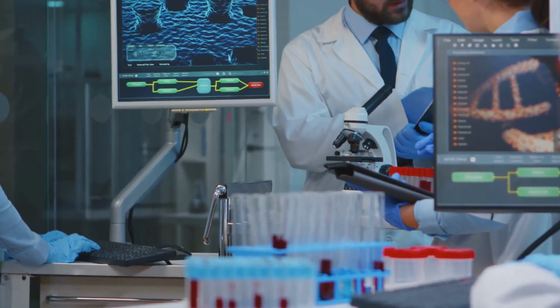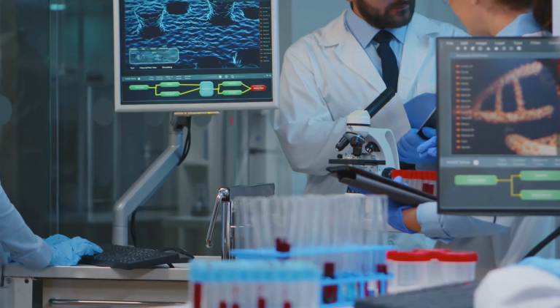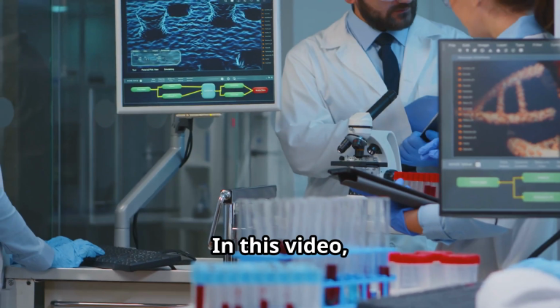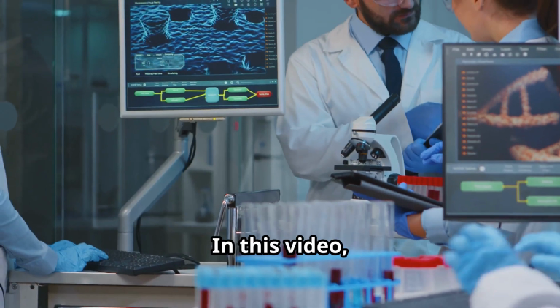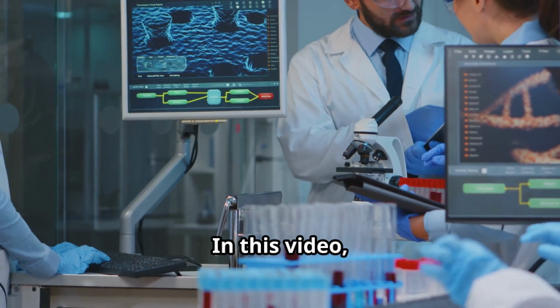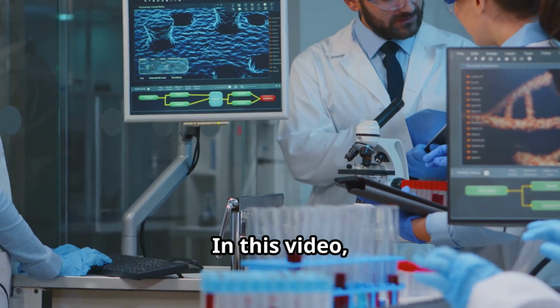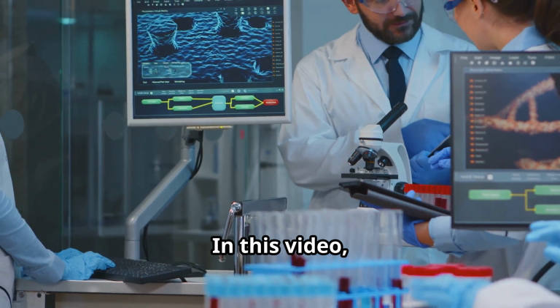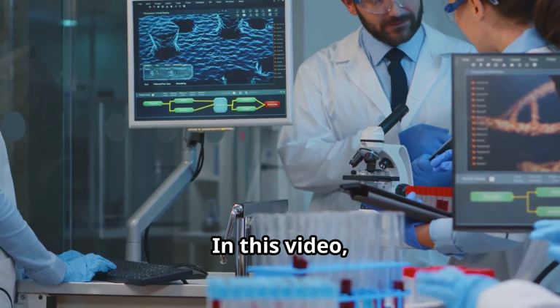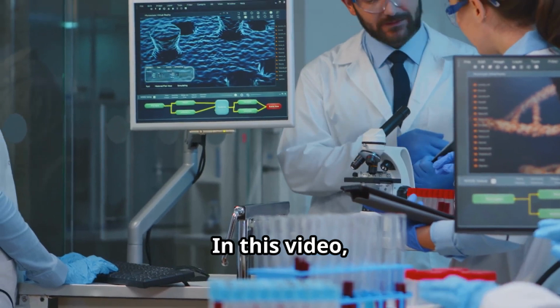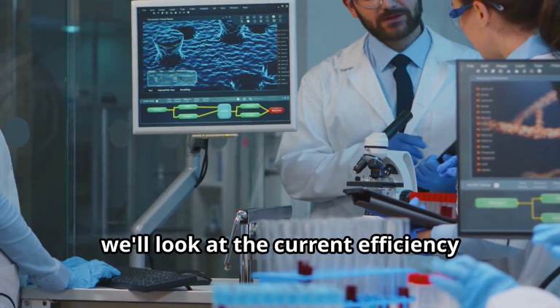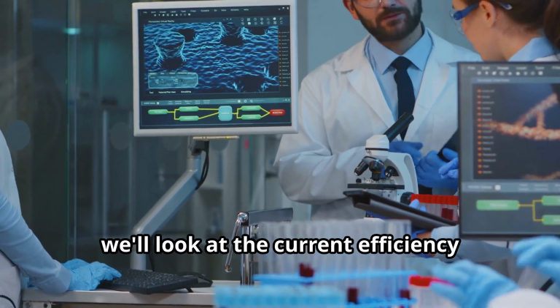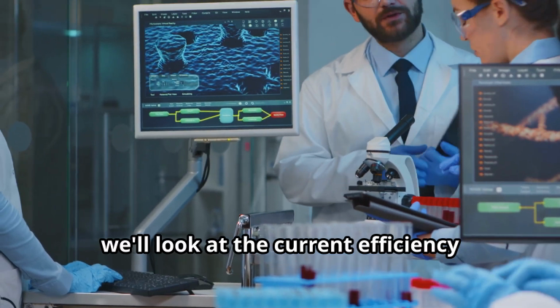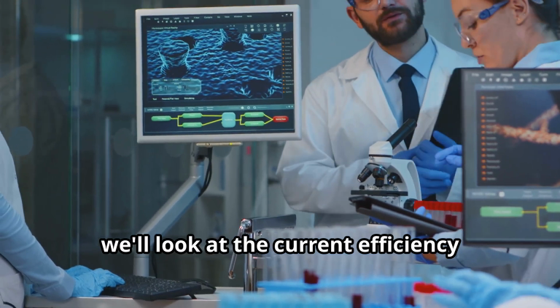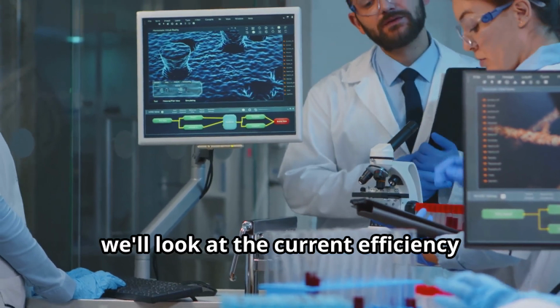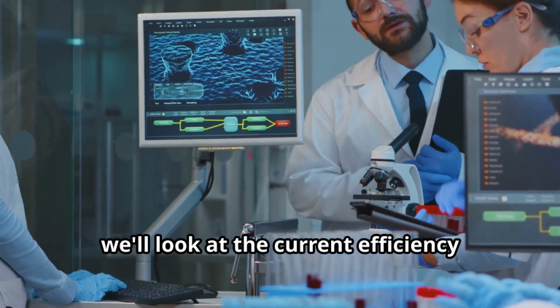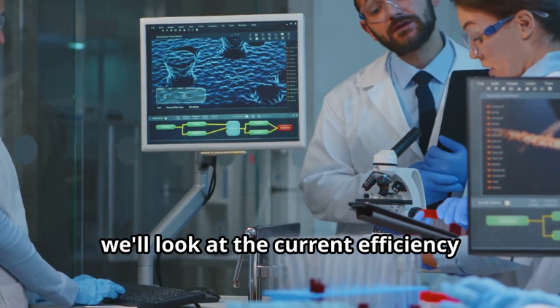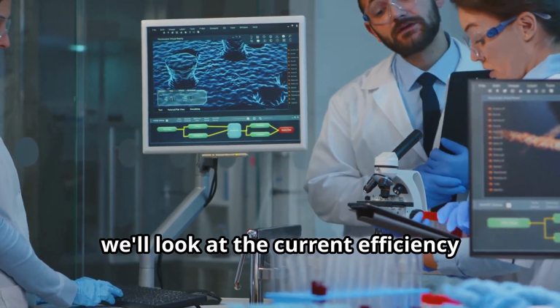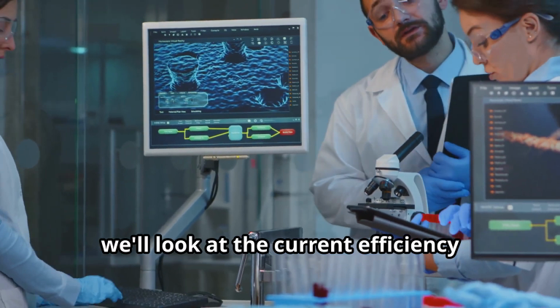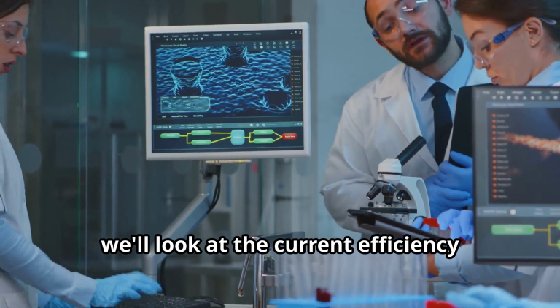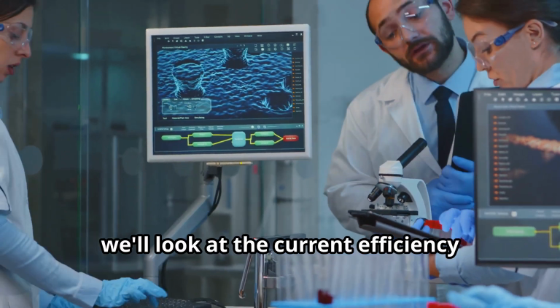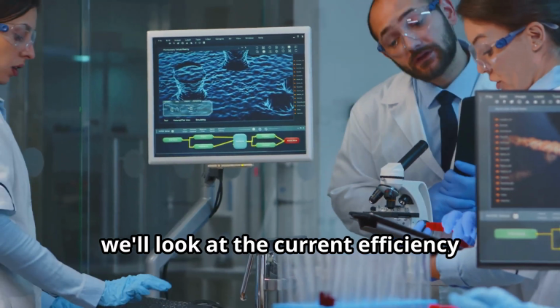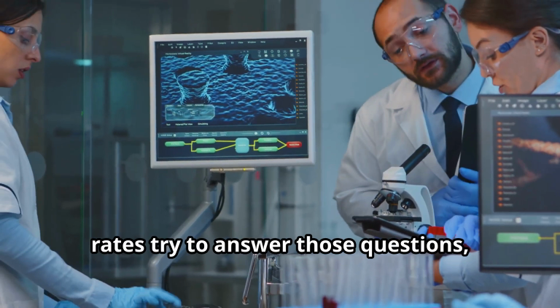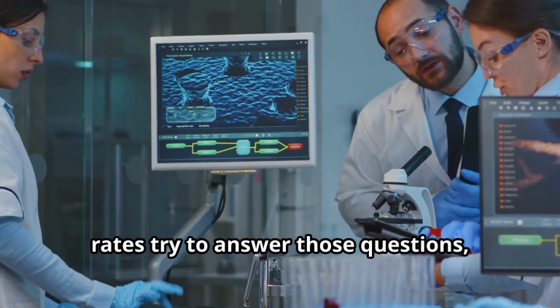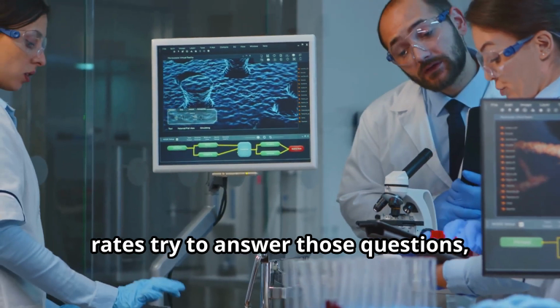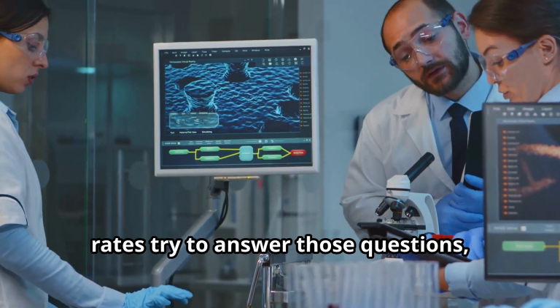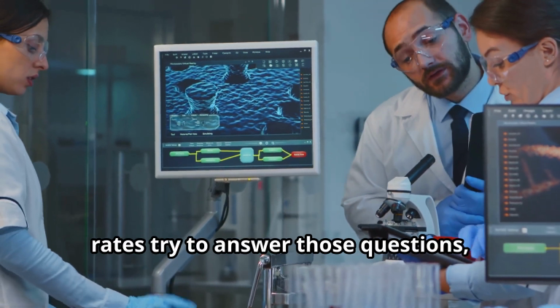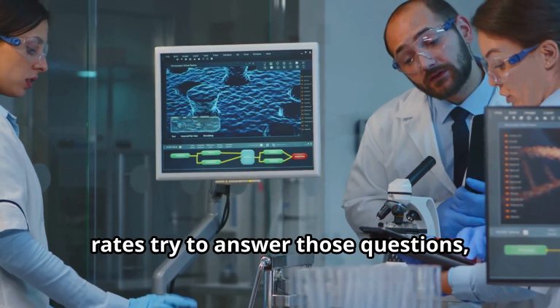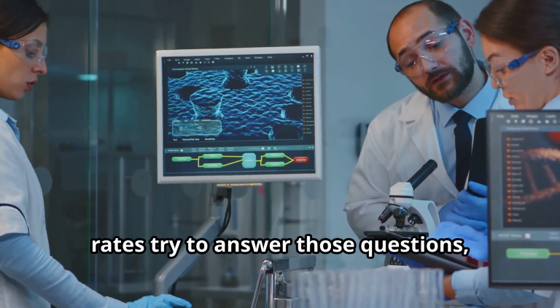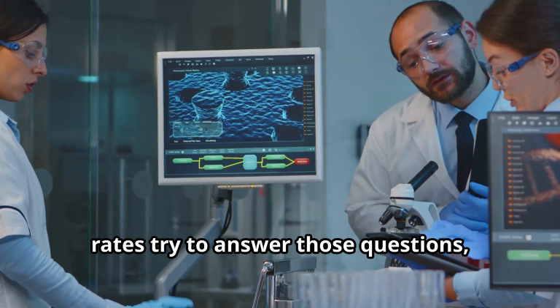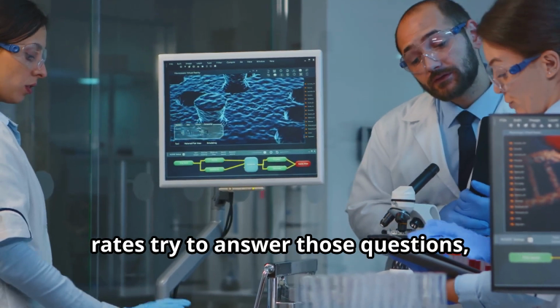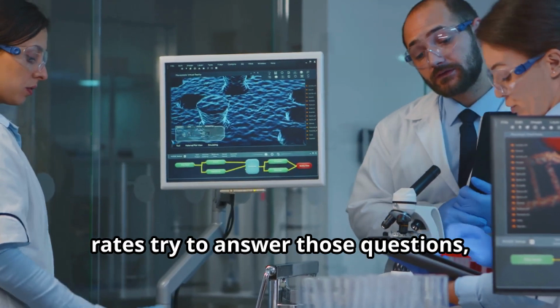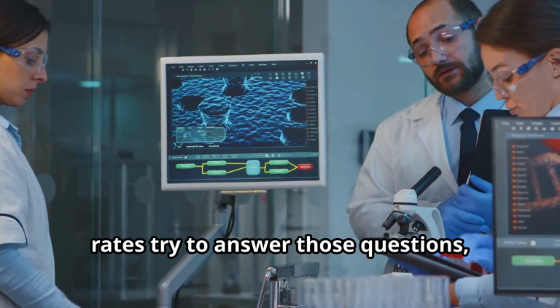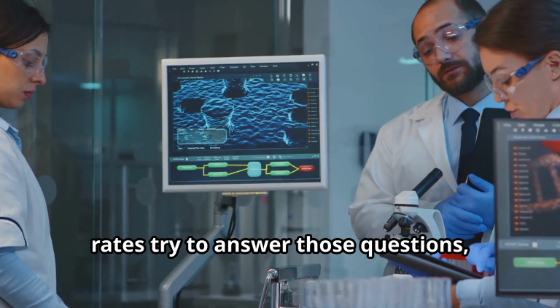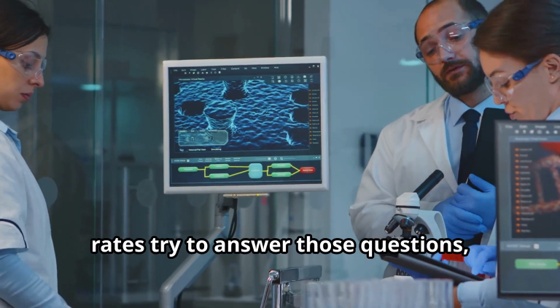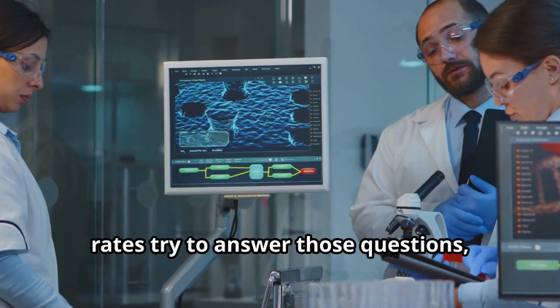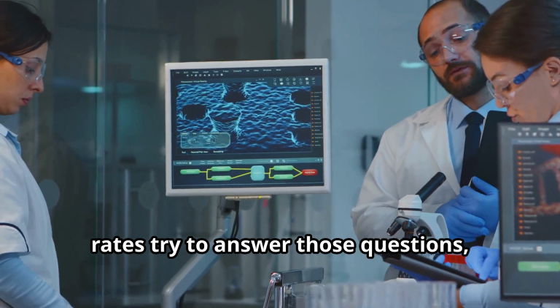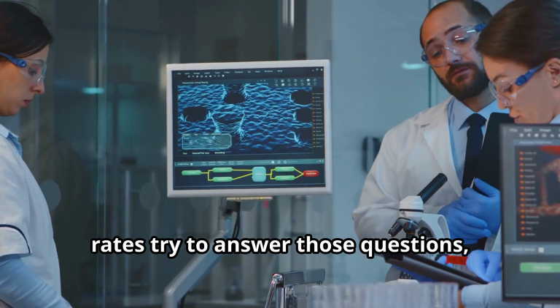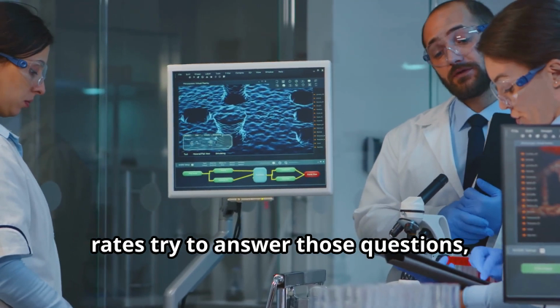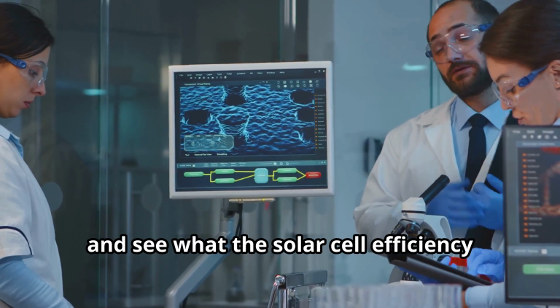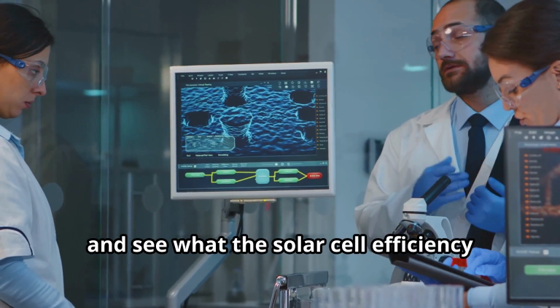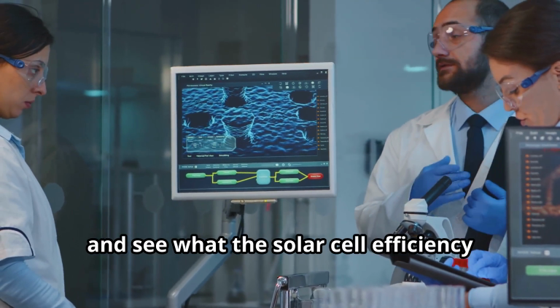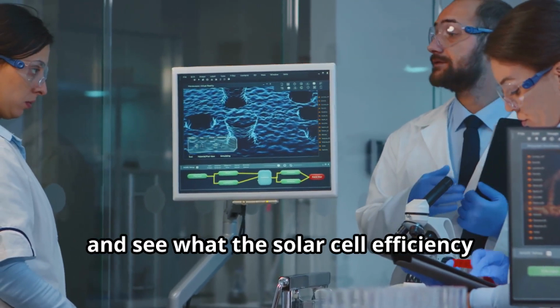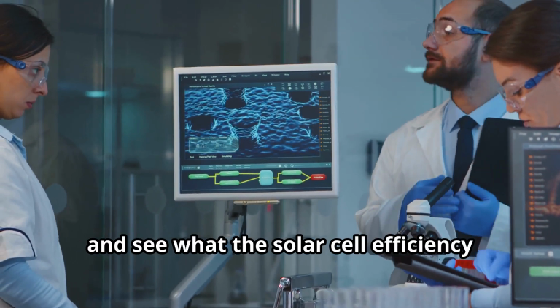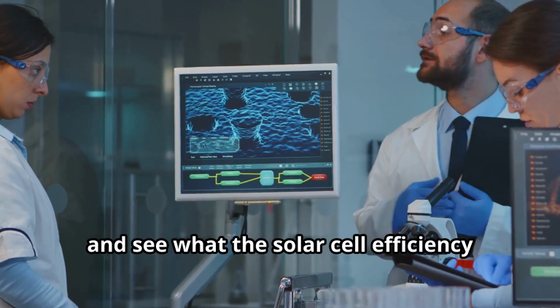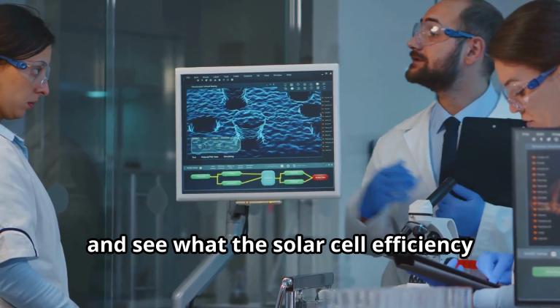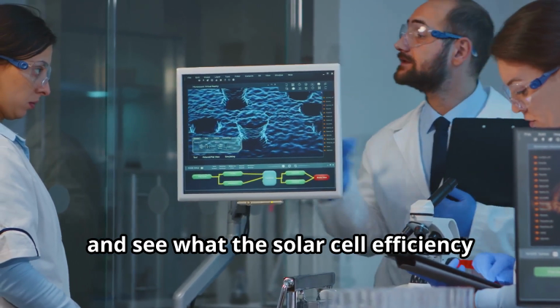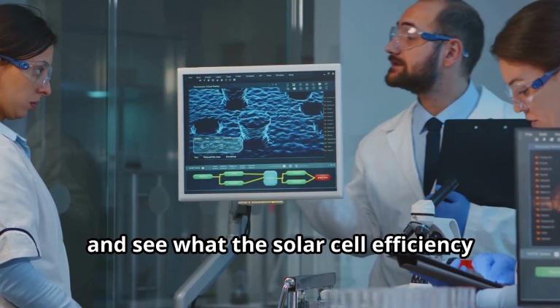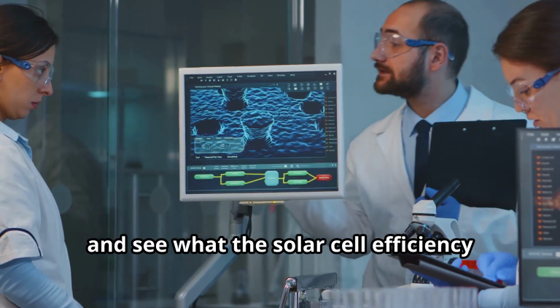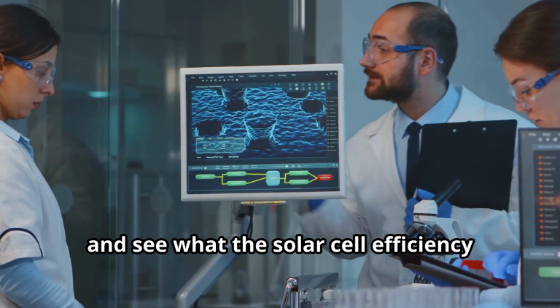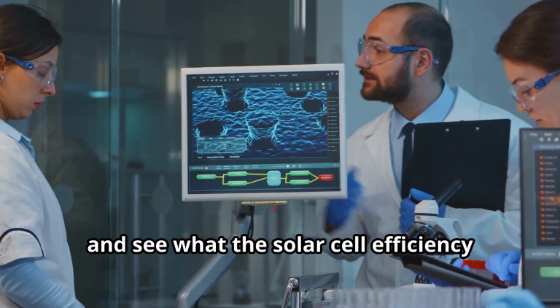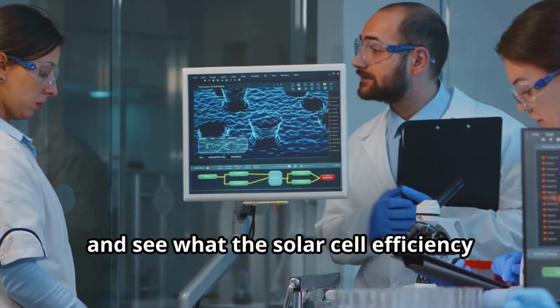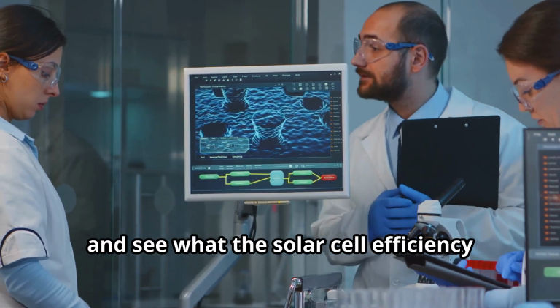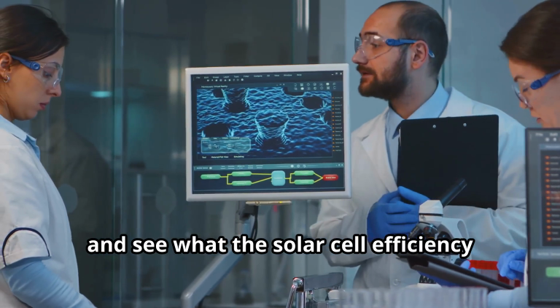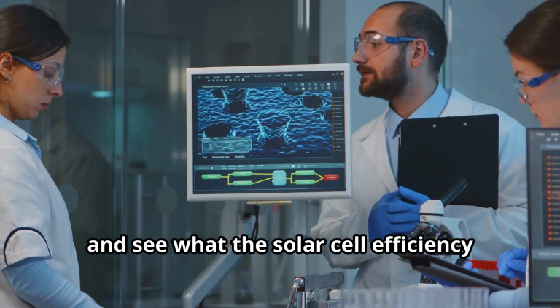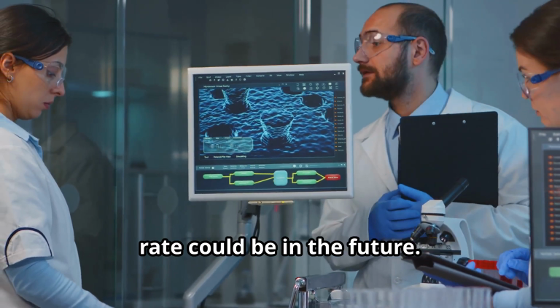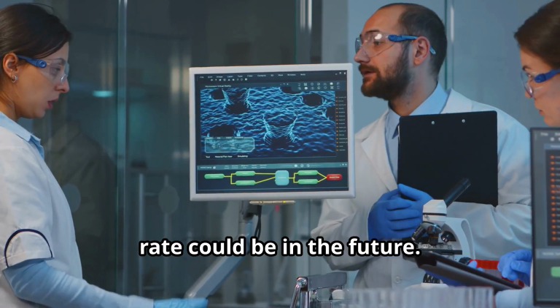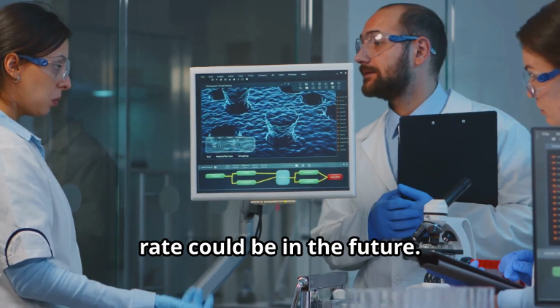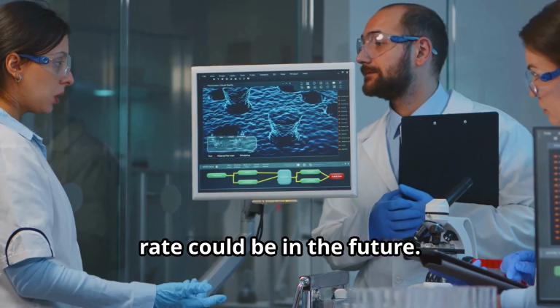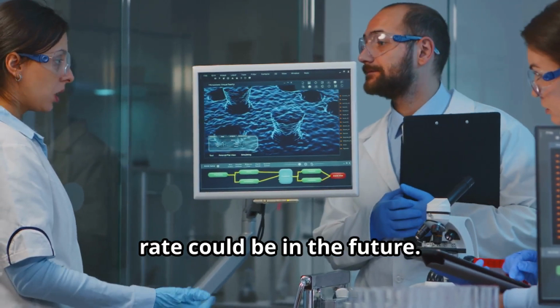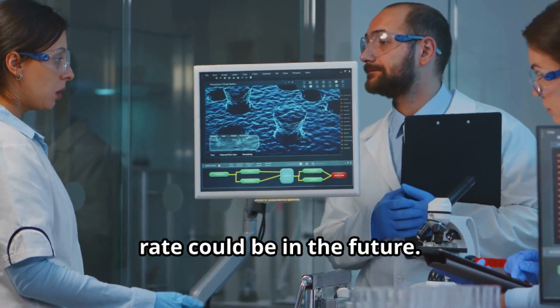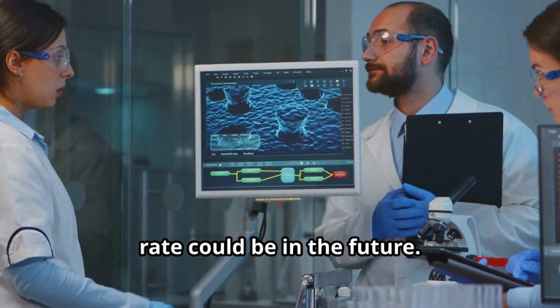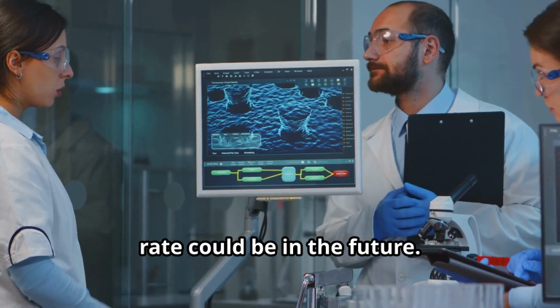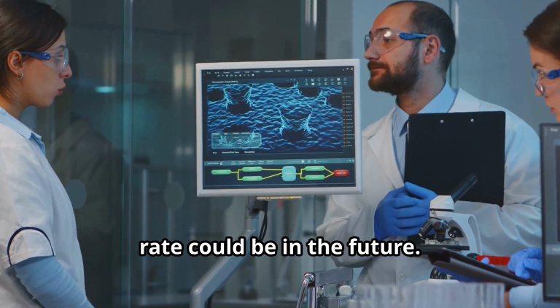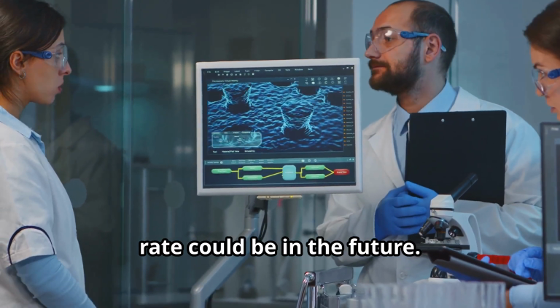In this video, we'll look at the current efficiency rates, try to answer those questions, and see what the solar cell efficiency rate could be in the future.